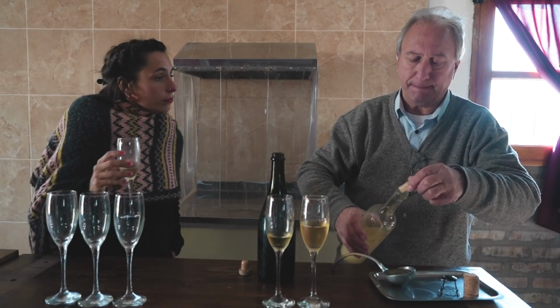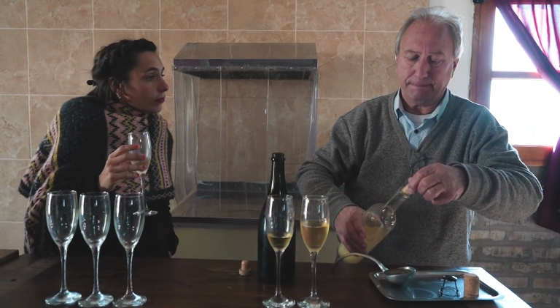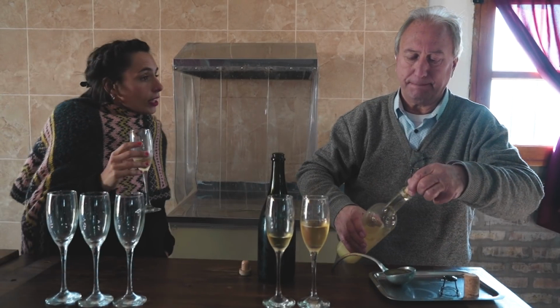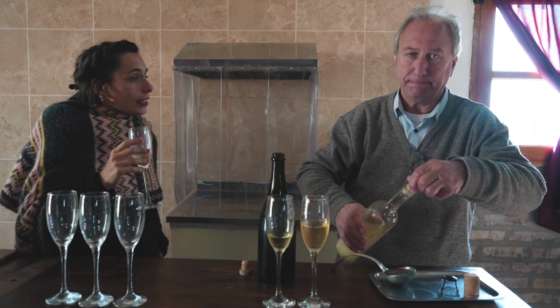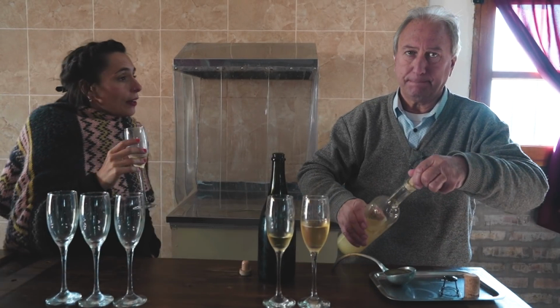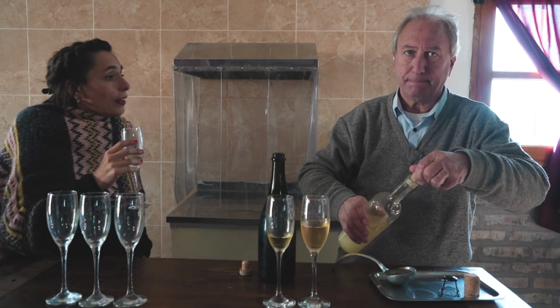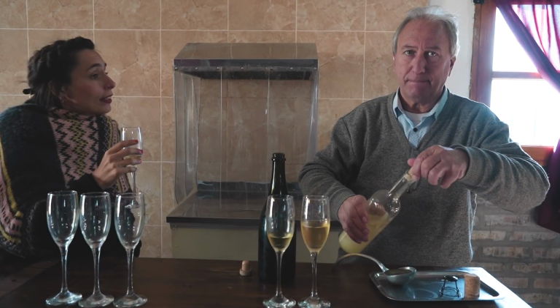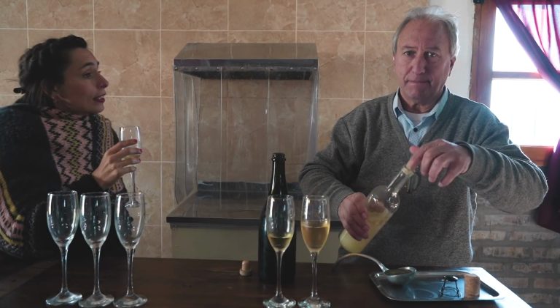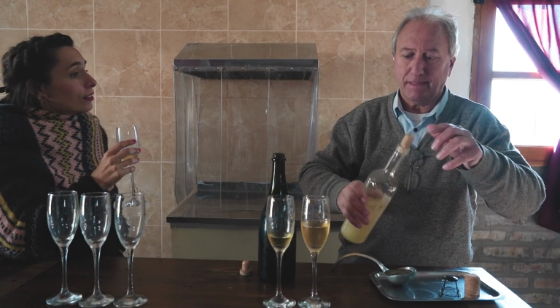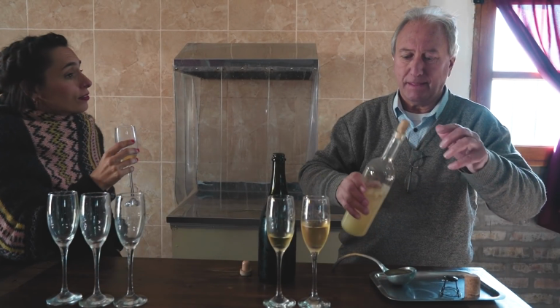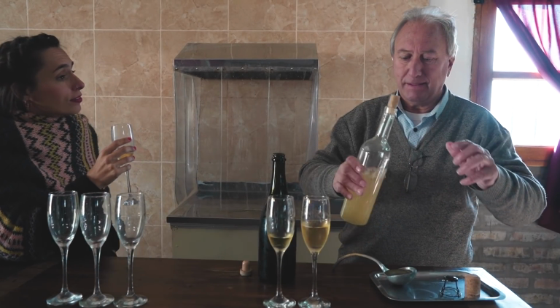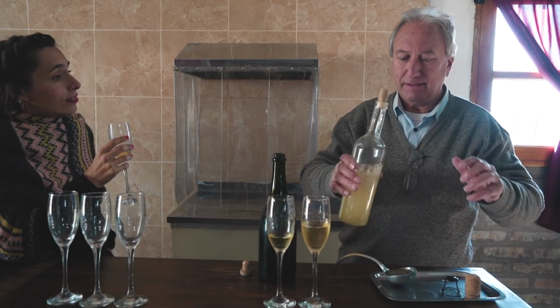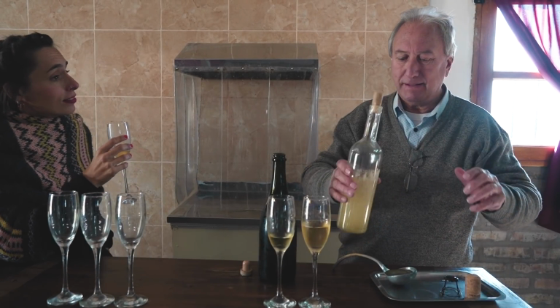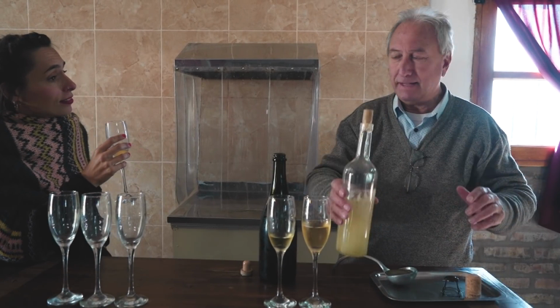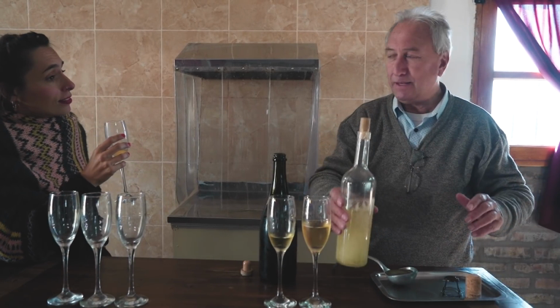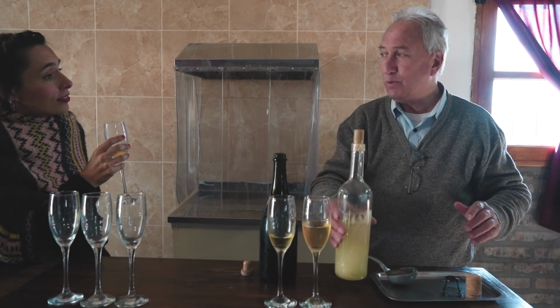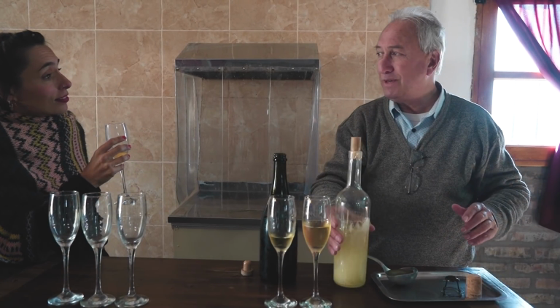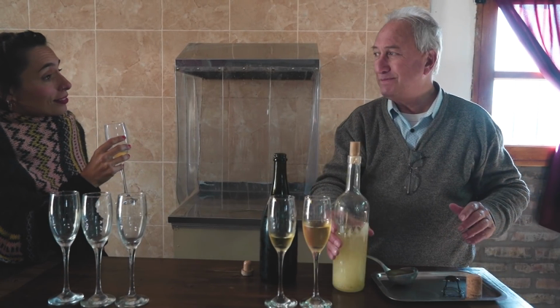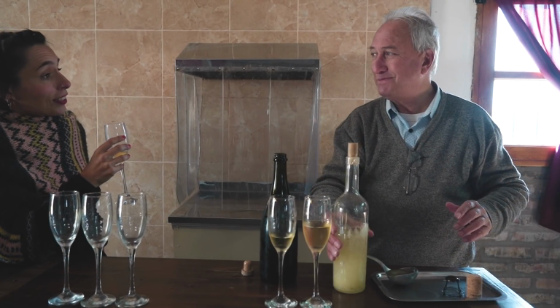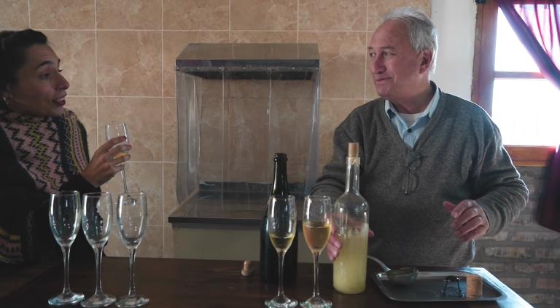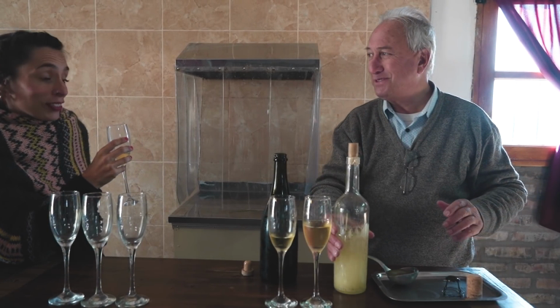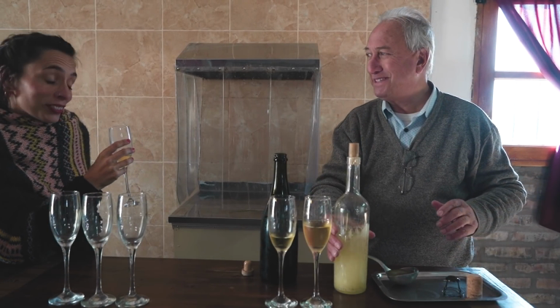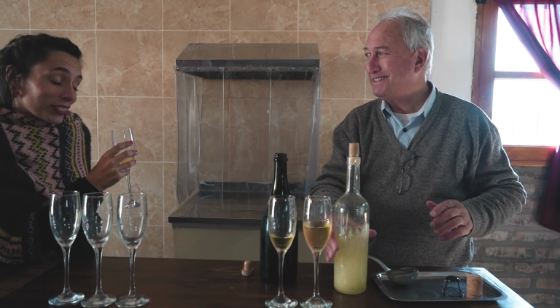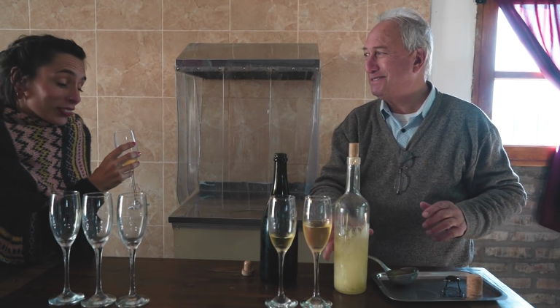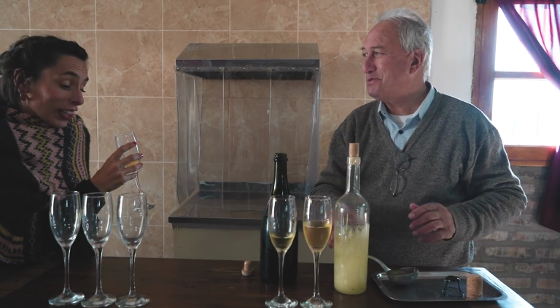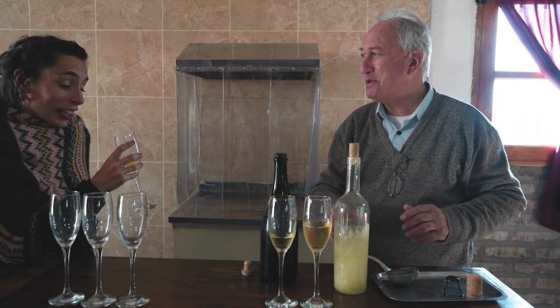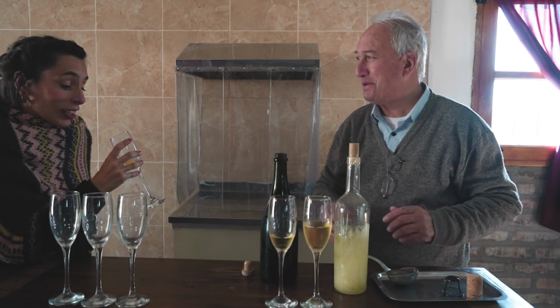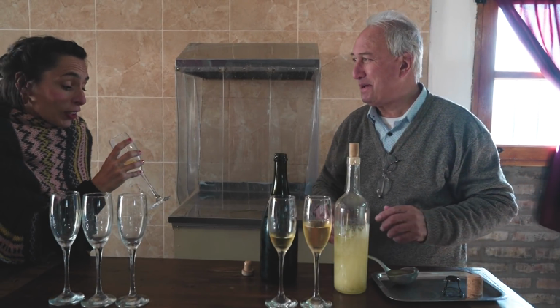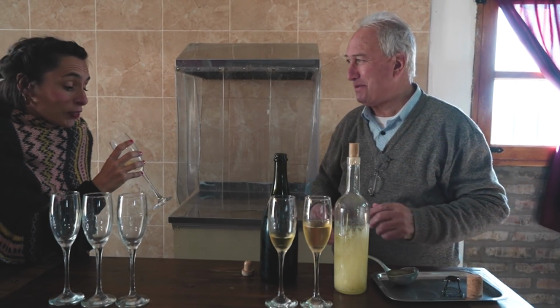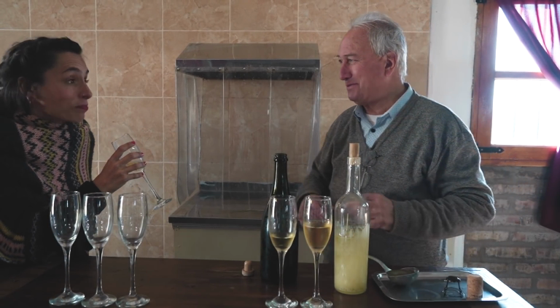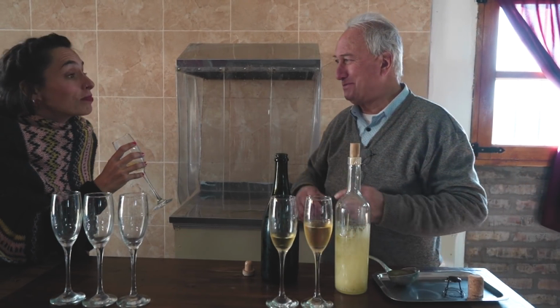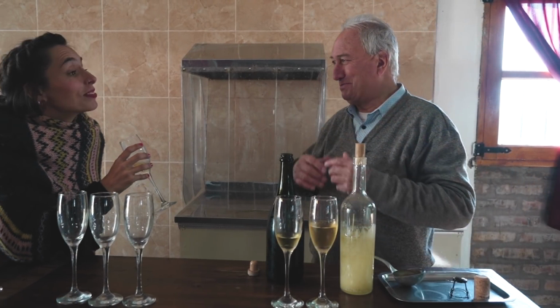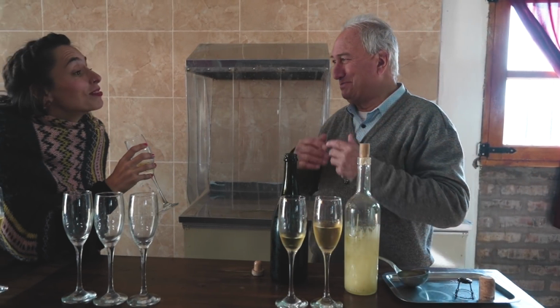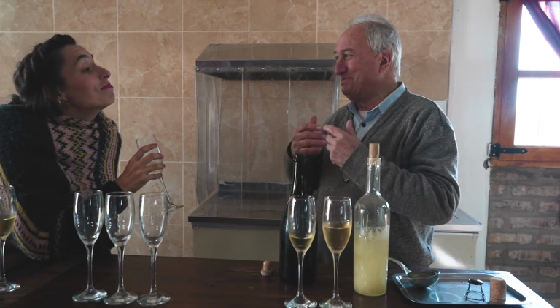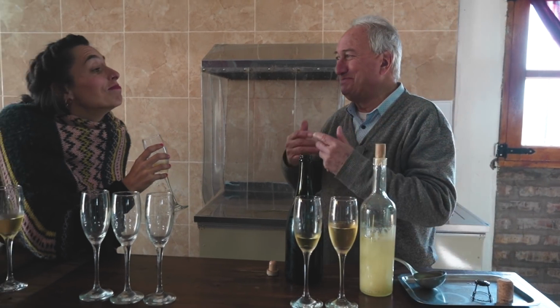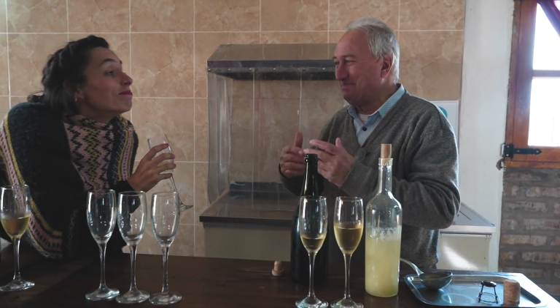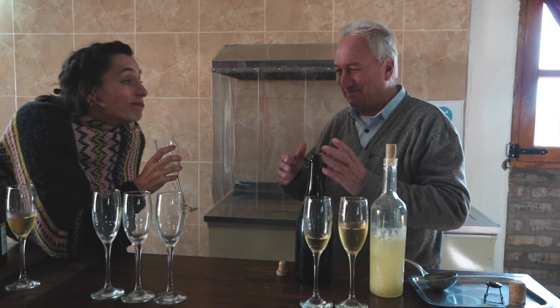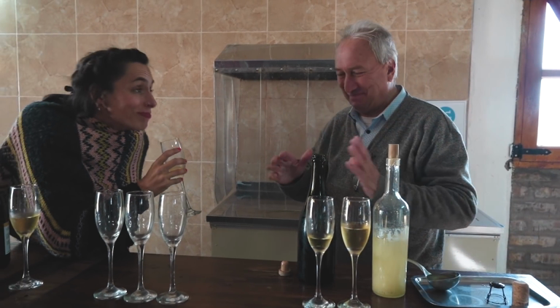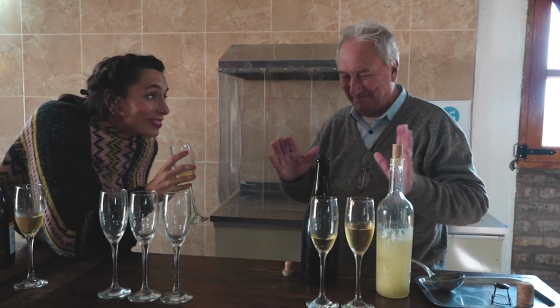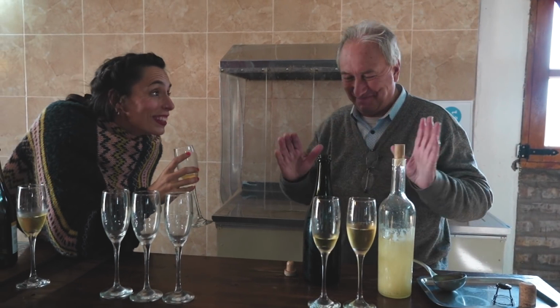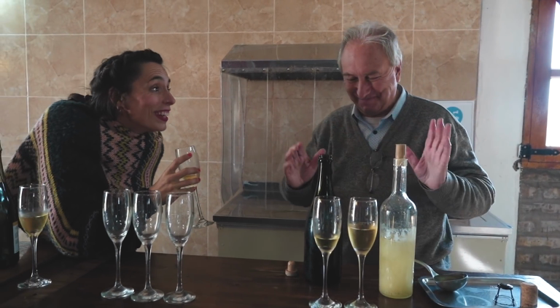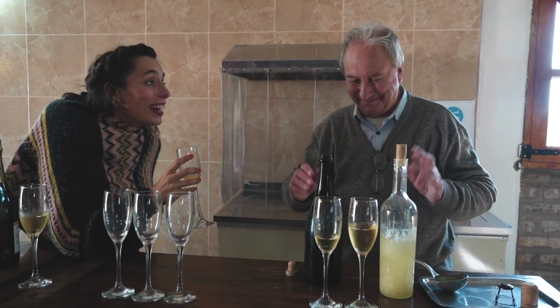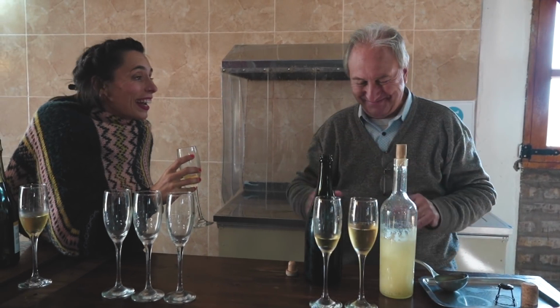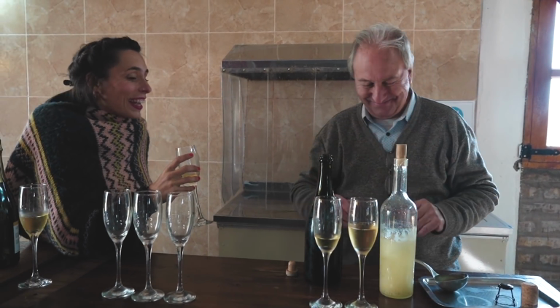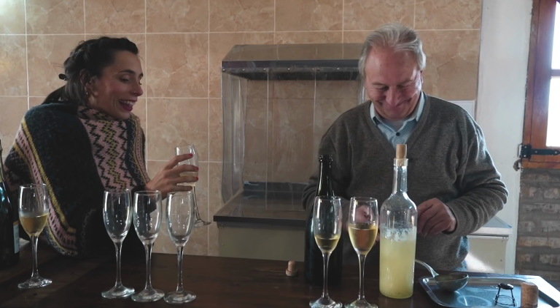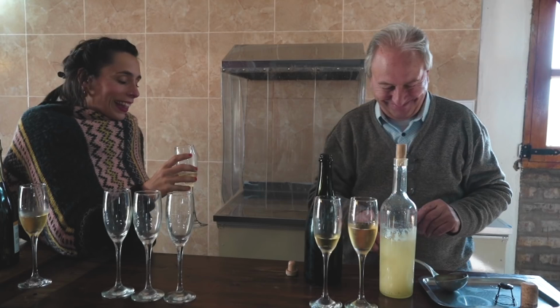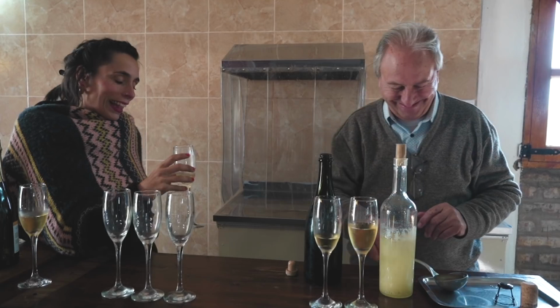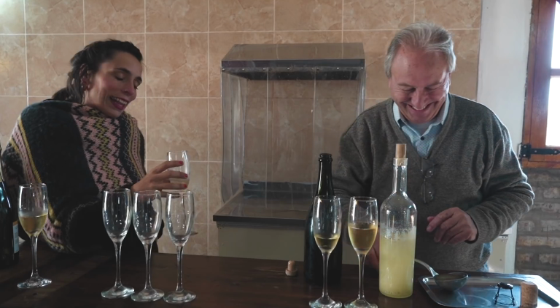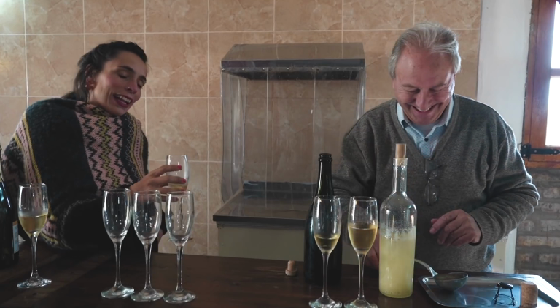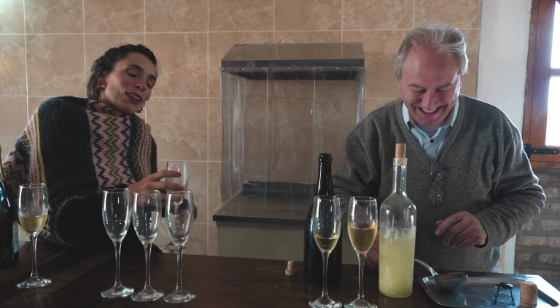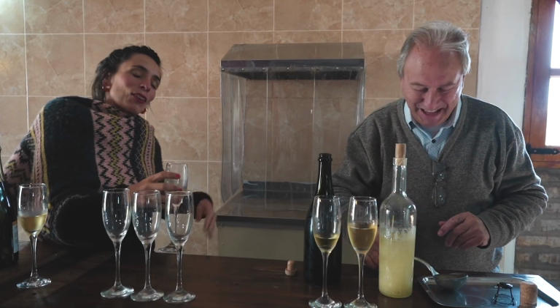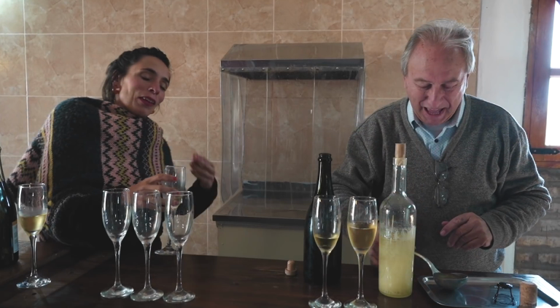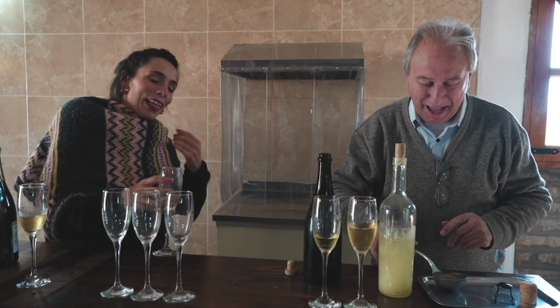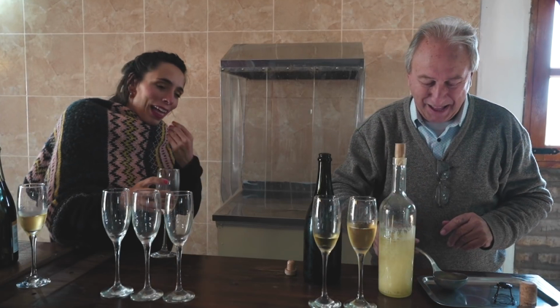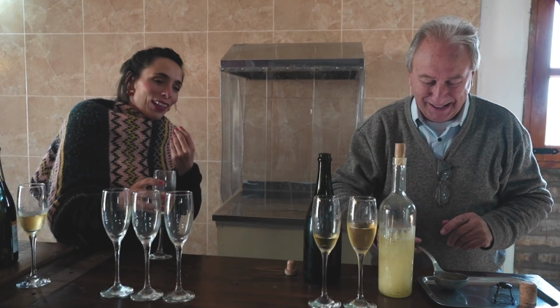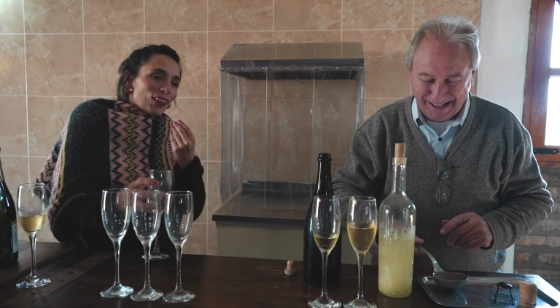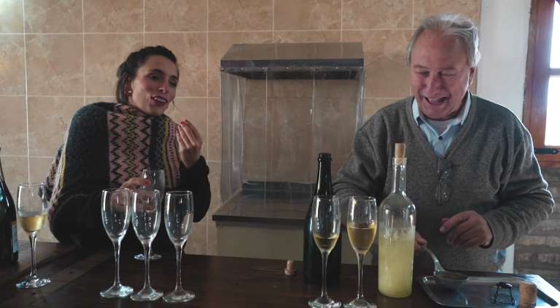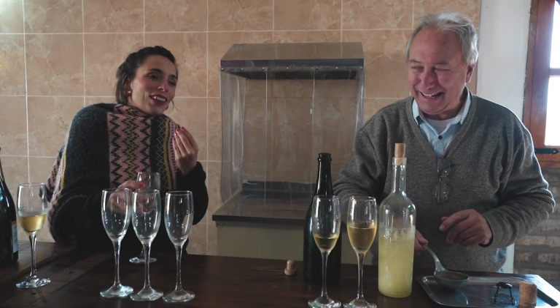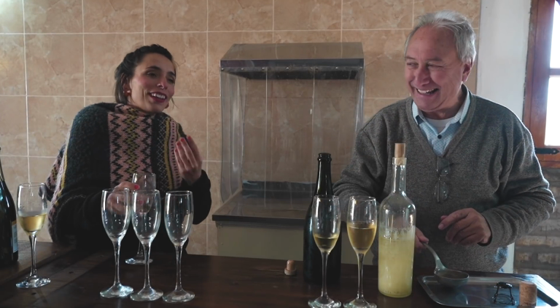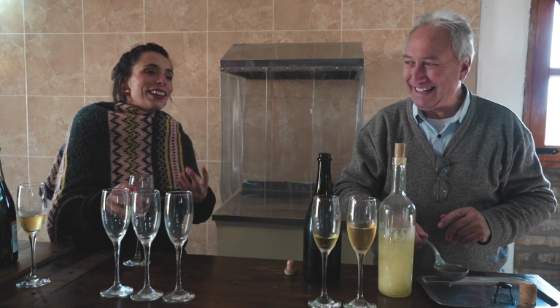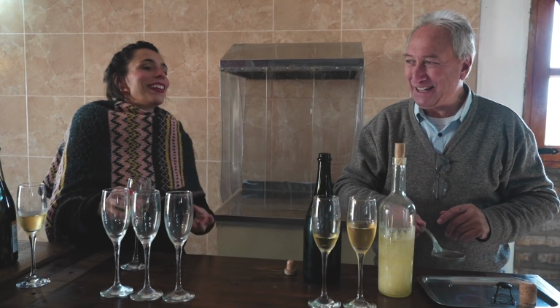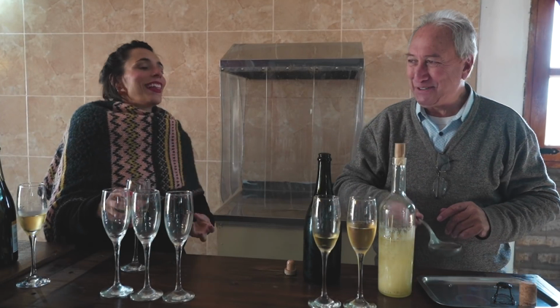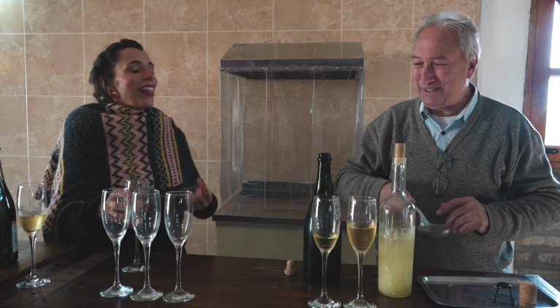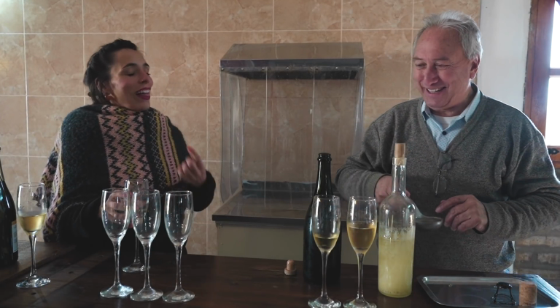¿Te ablanda la lengua? Sí. ¿Qué te ablanda? Hay que tener cuidado.